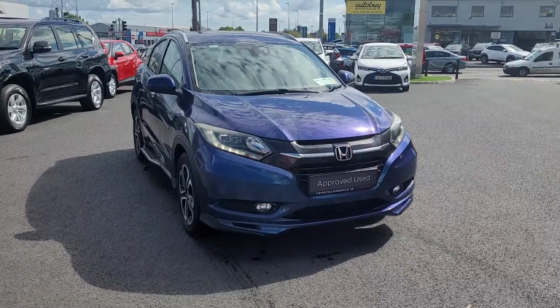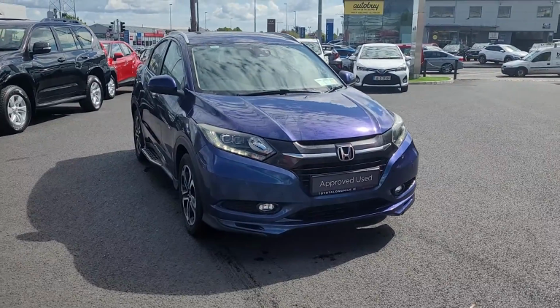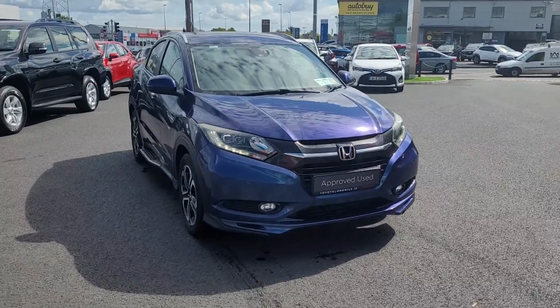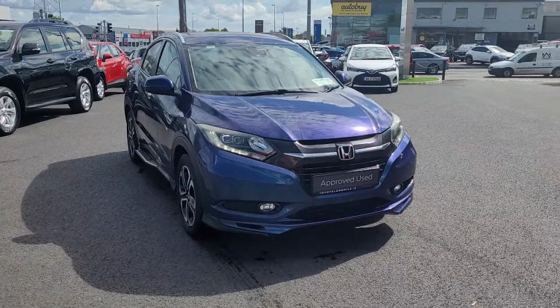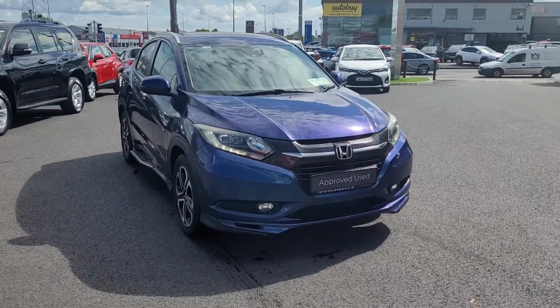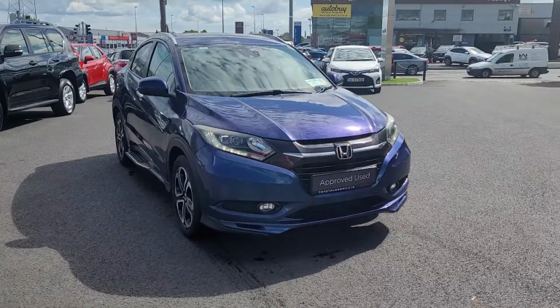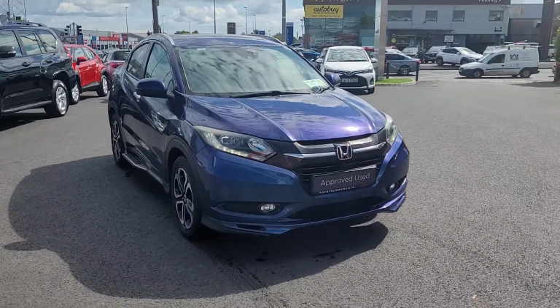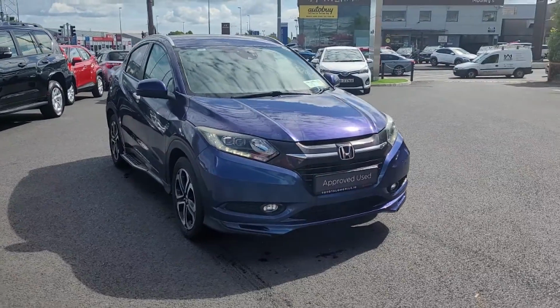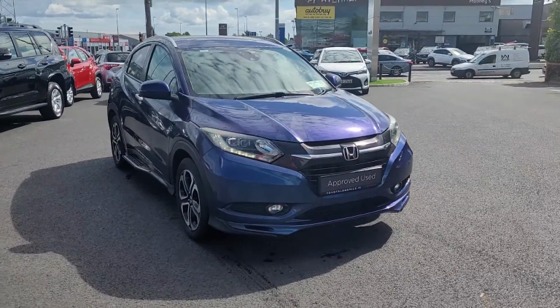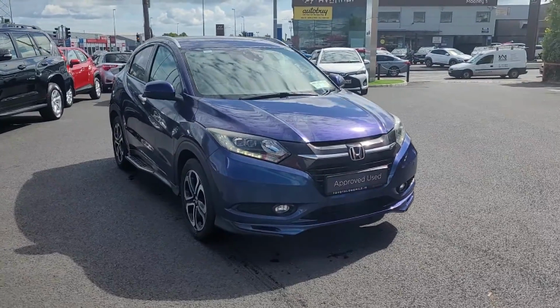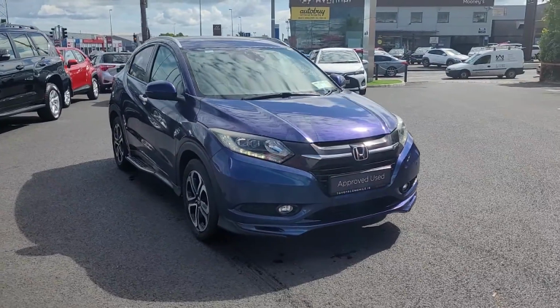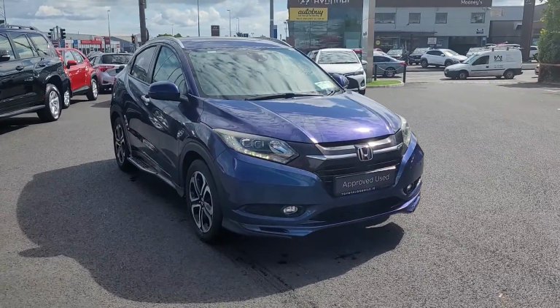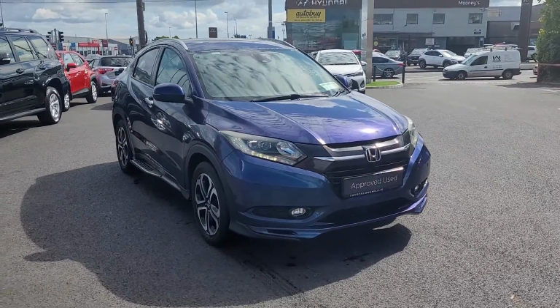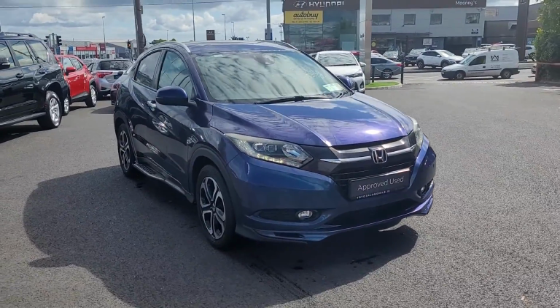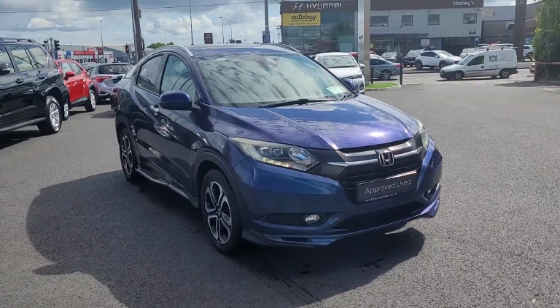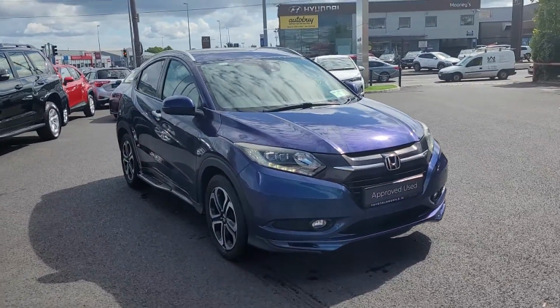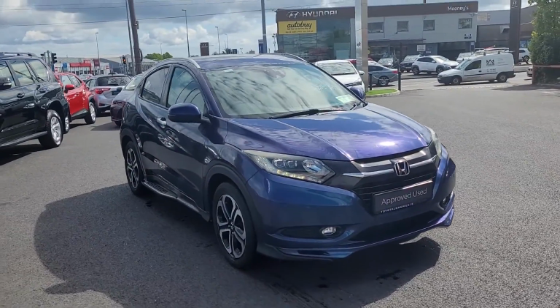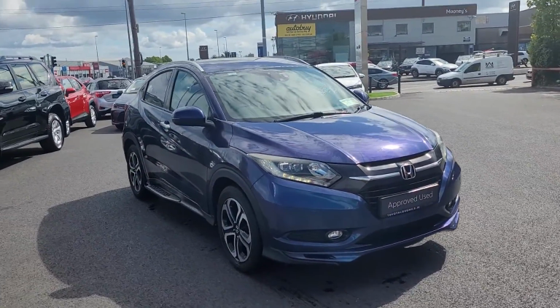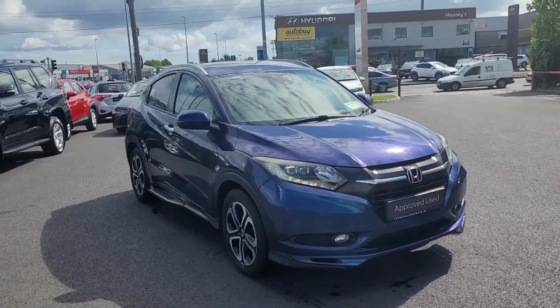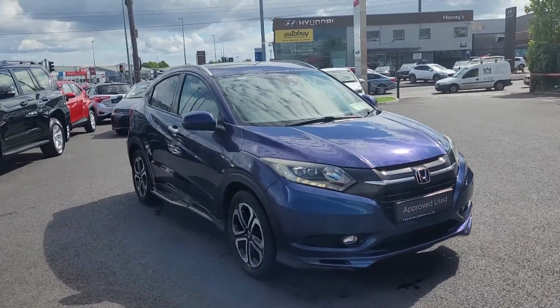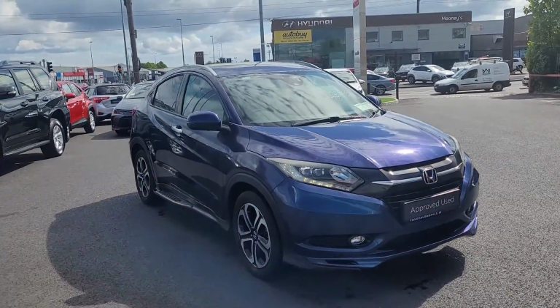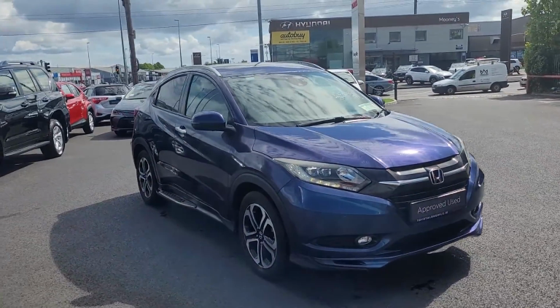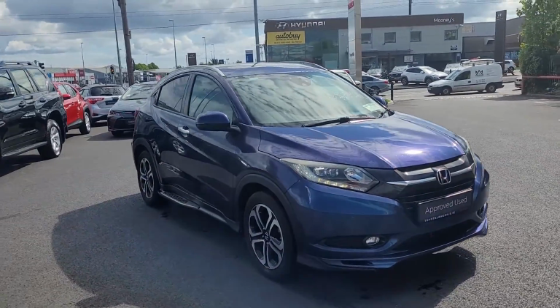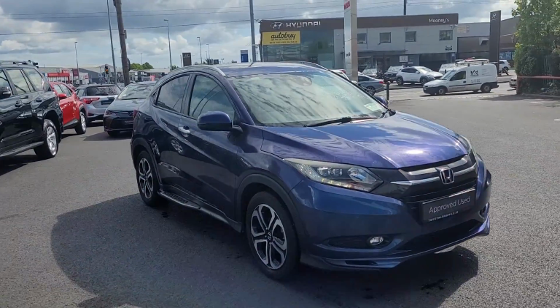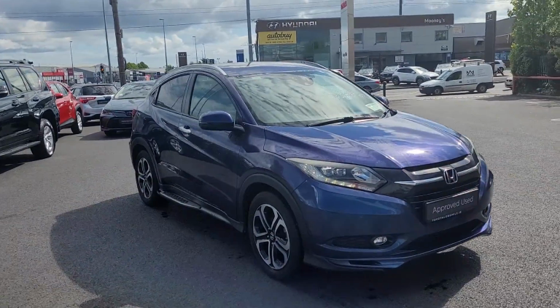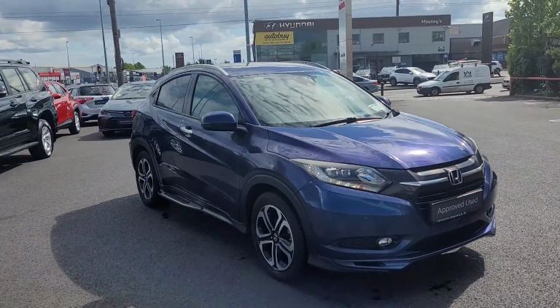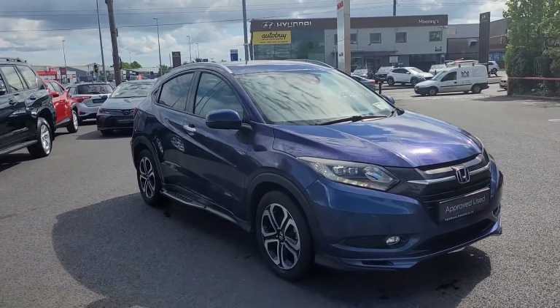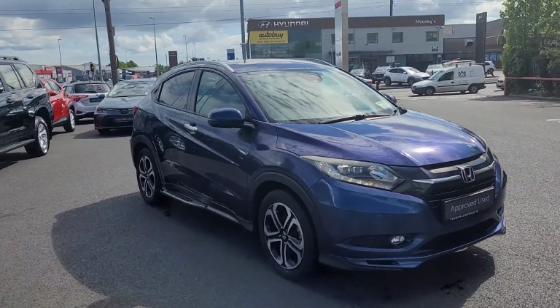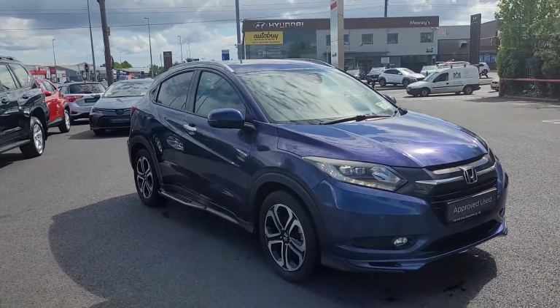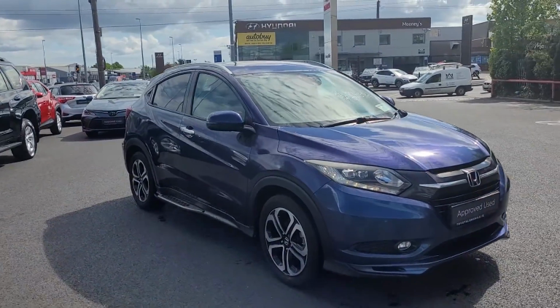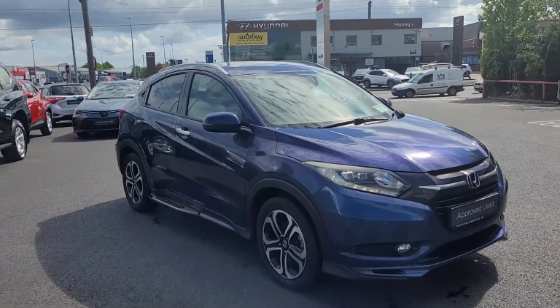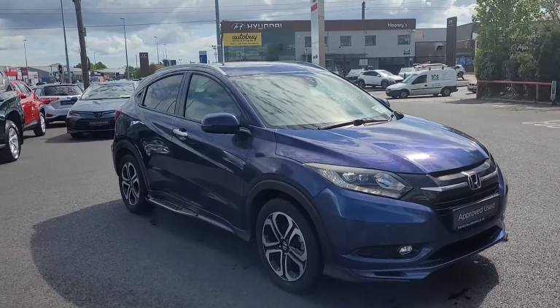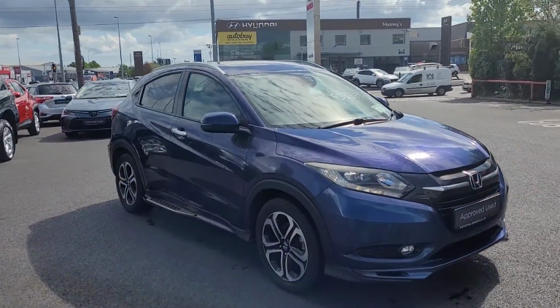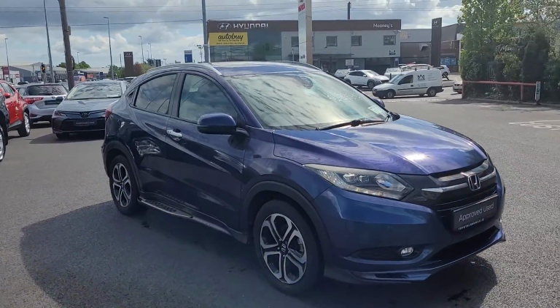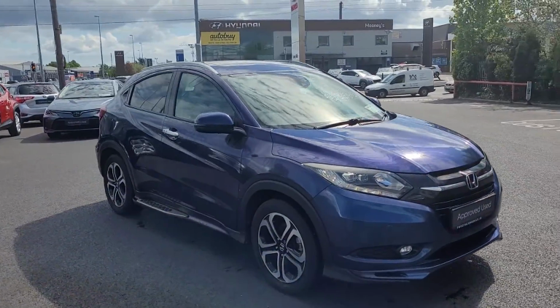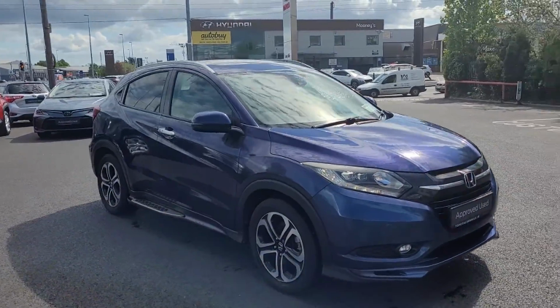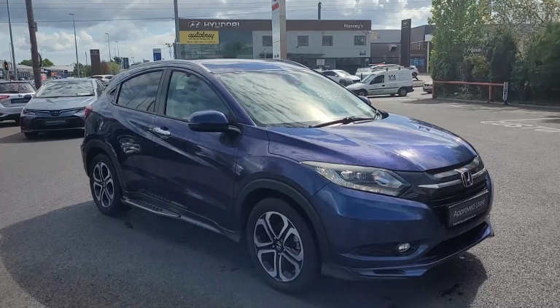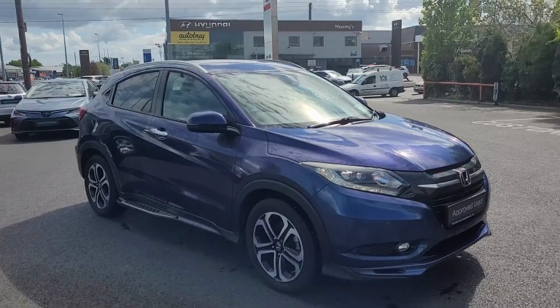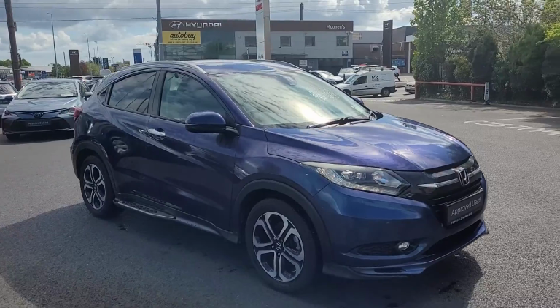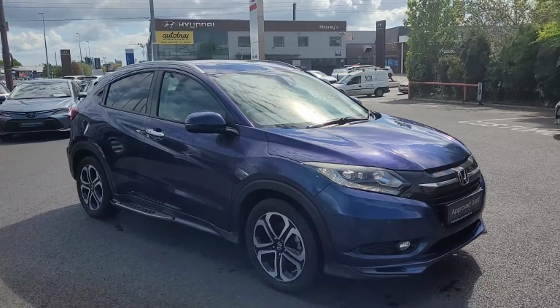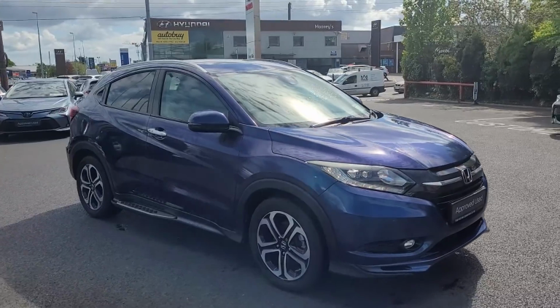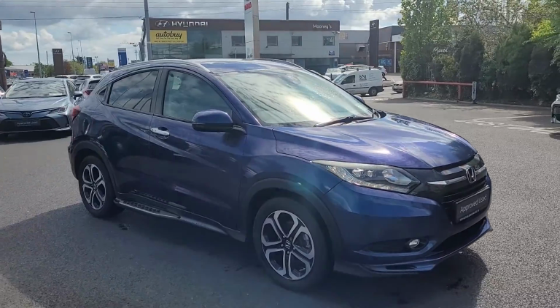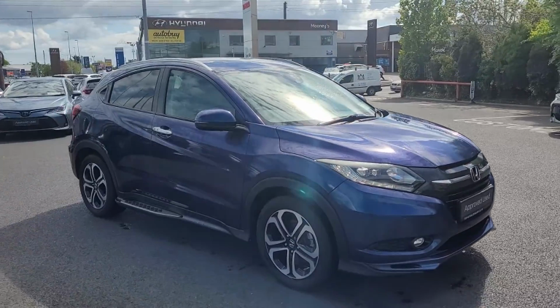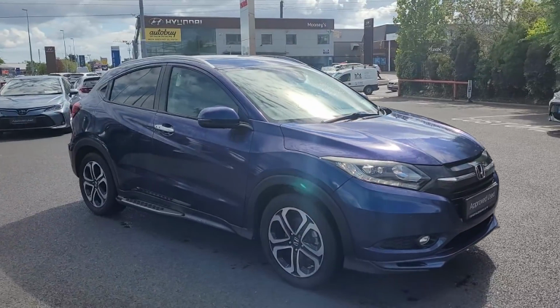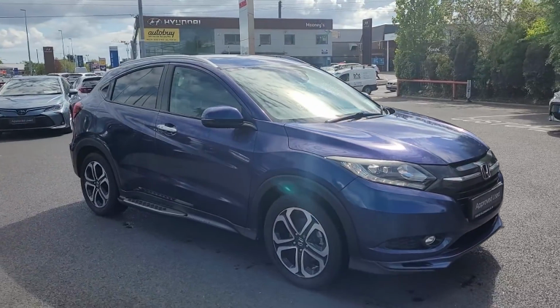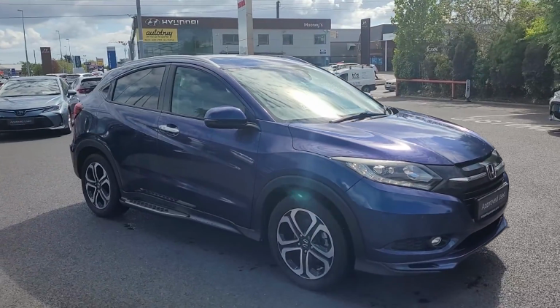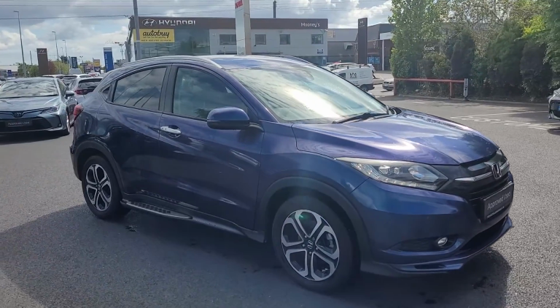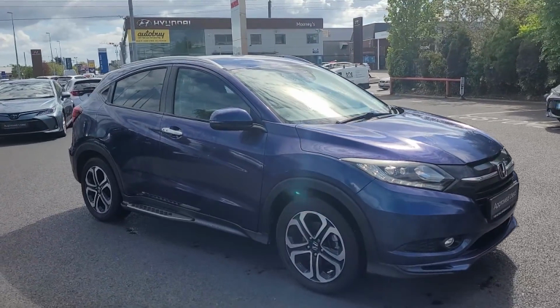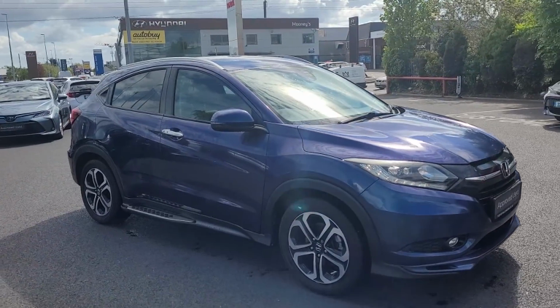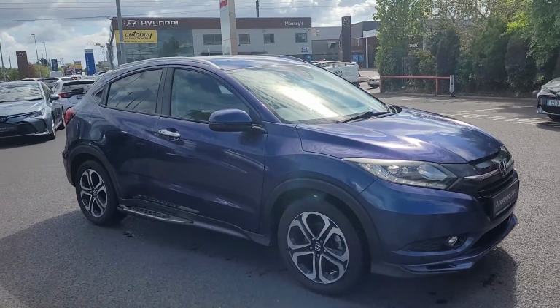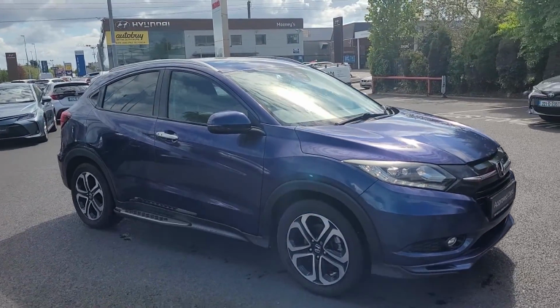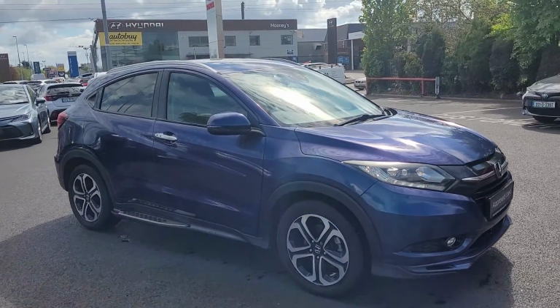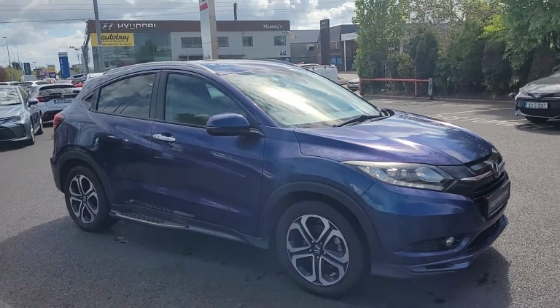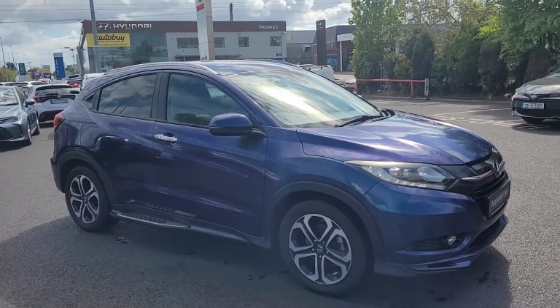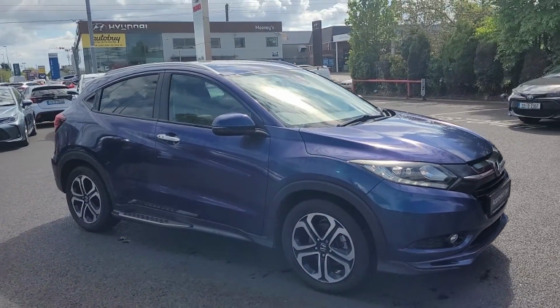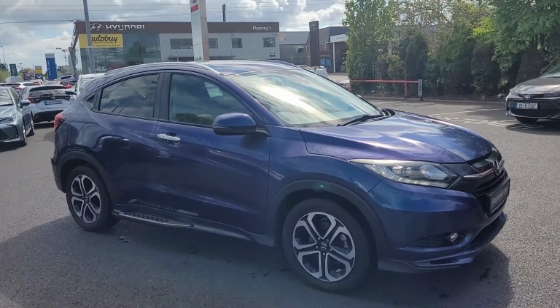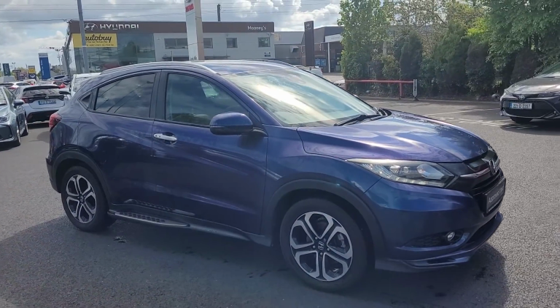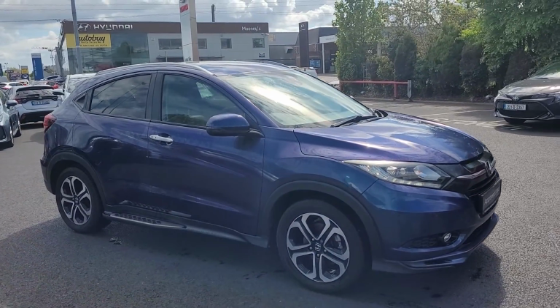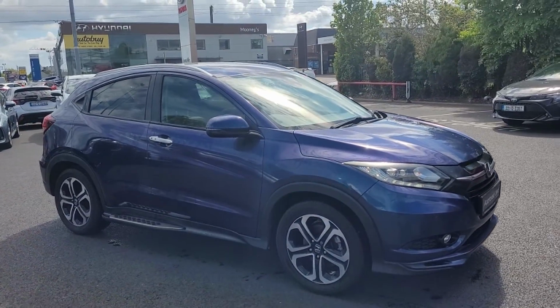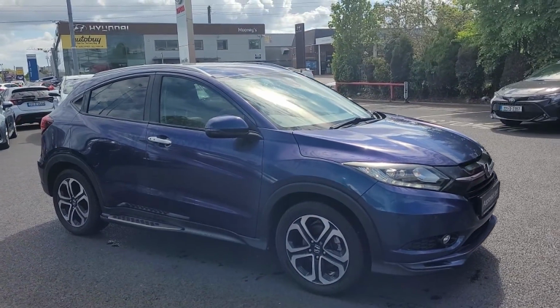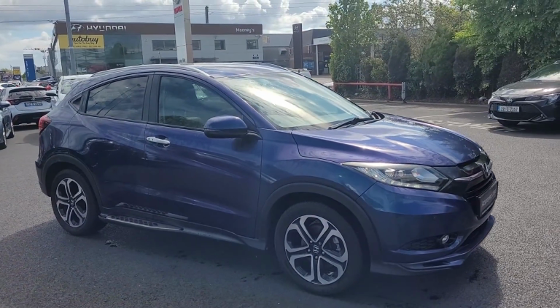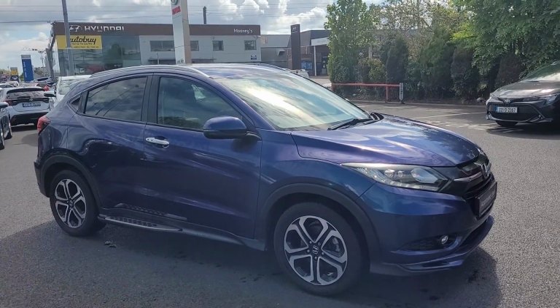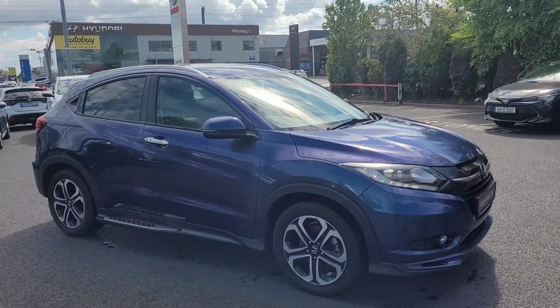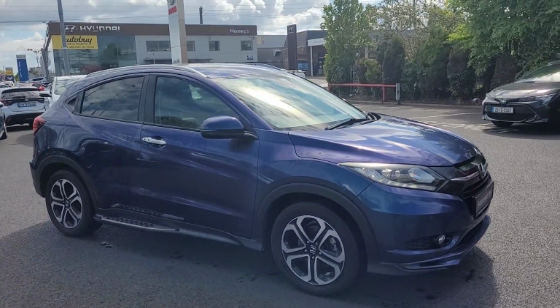Welcome to Toyota Longwell. Just arrived in today, a 161 Honda HR-V — huge boot on this Jeep.